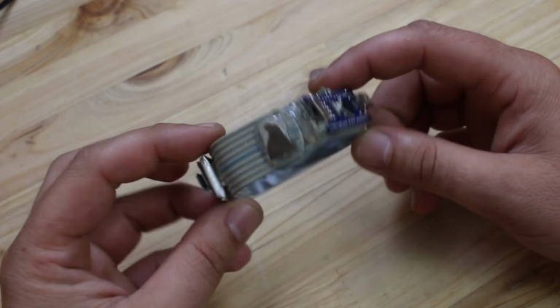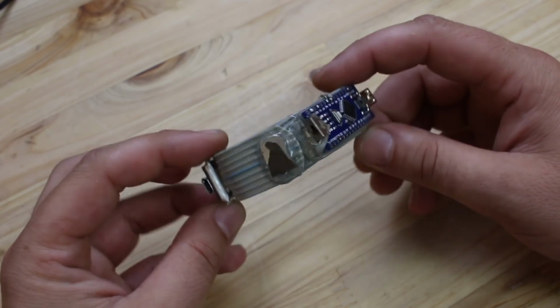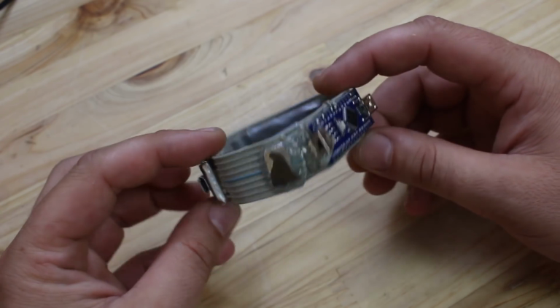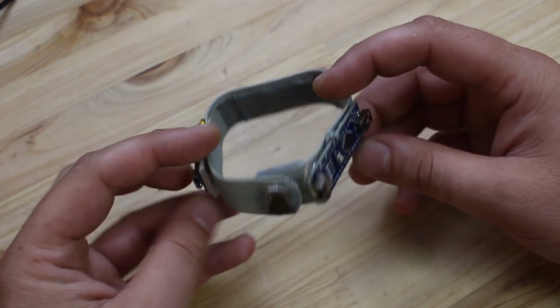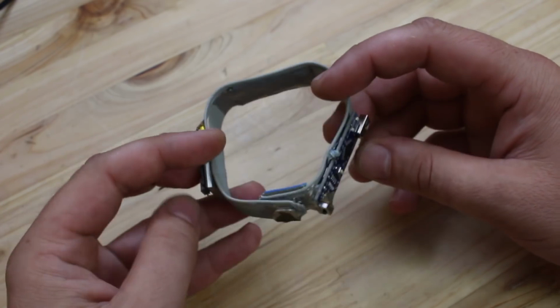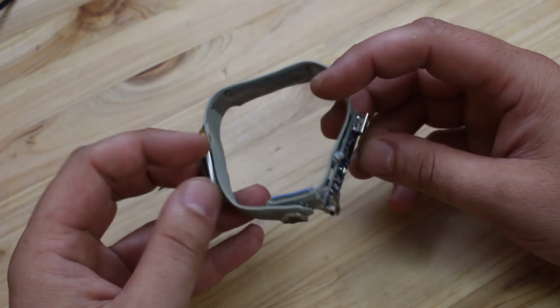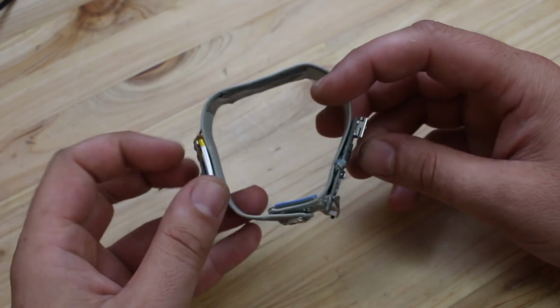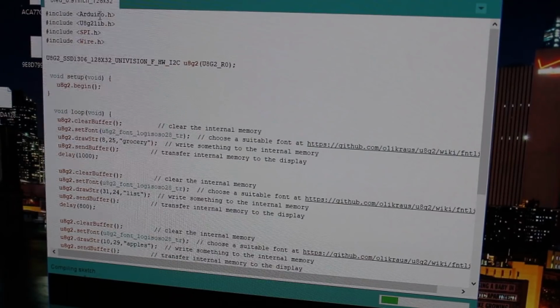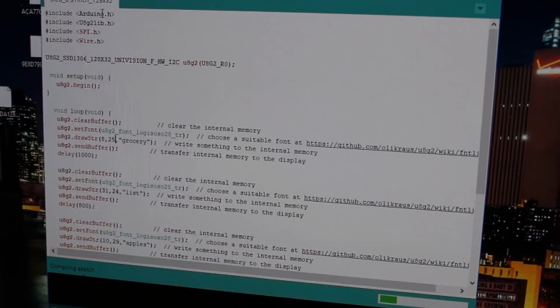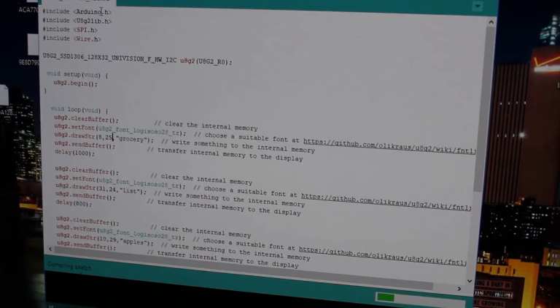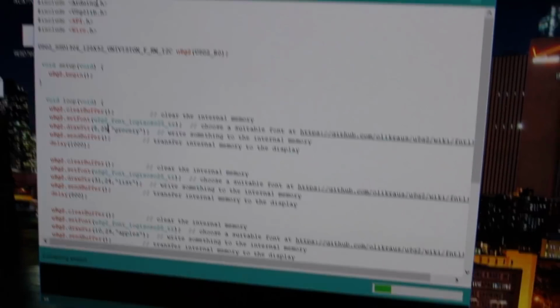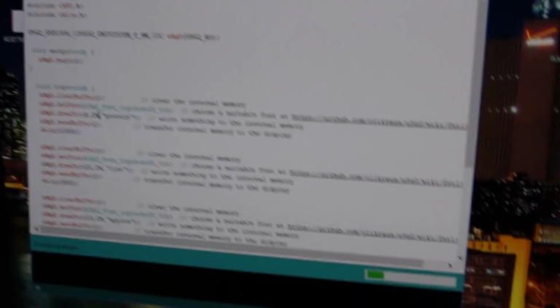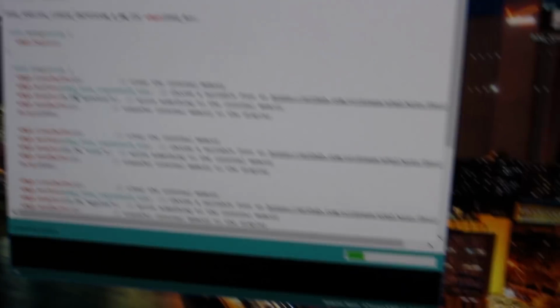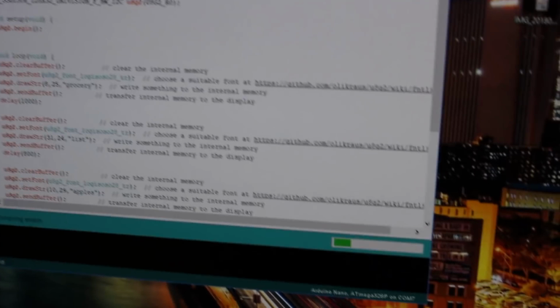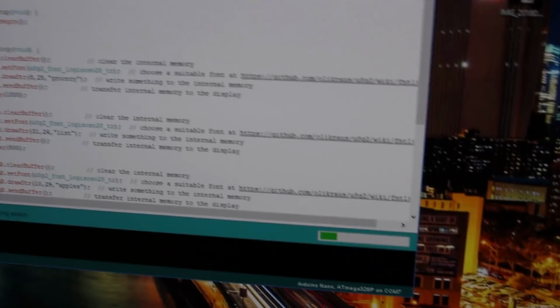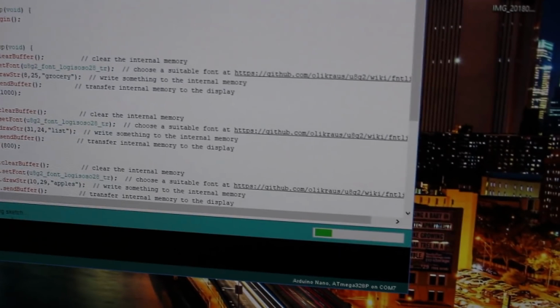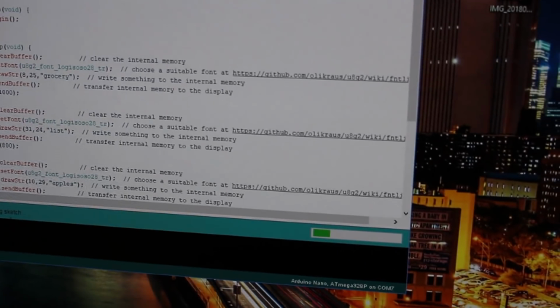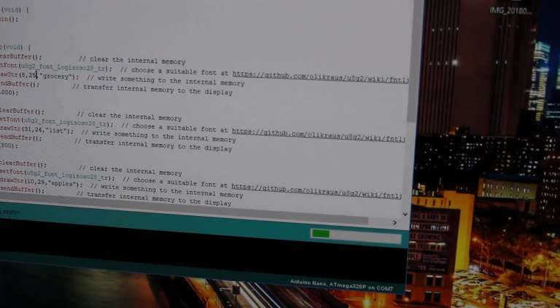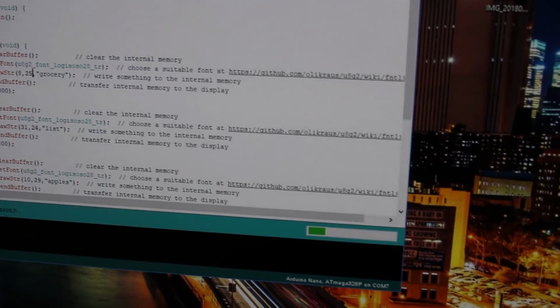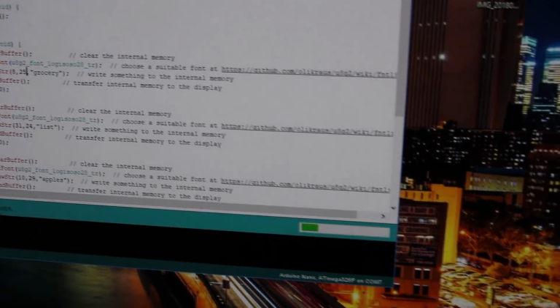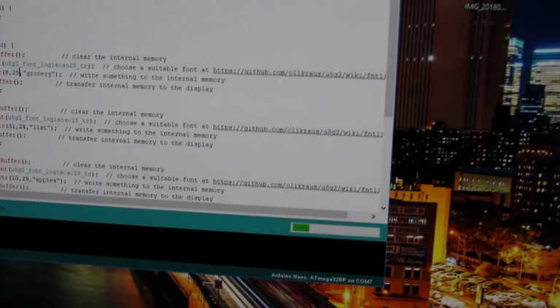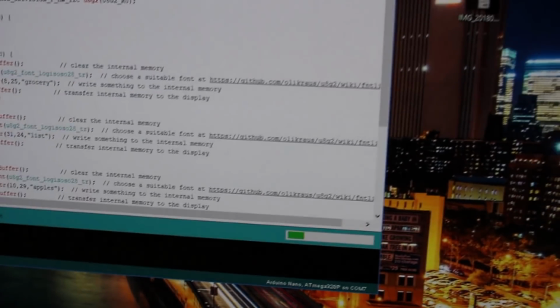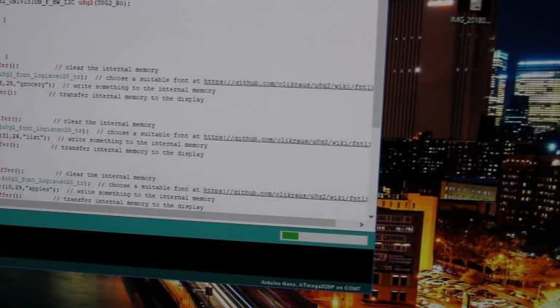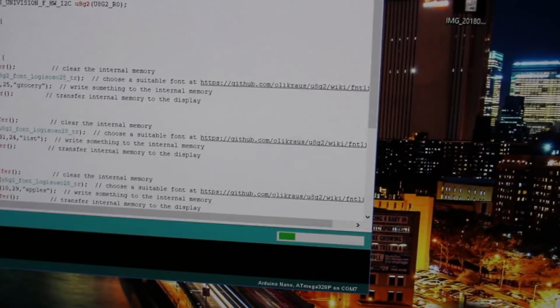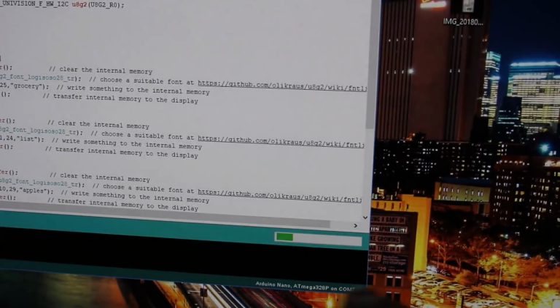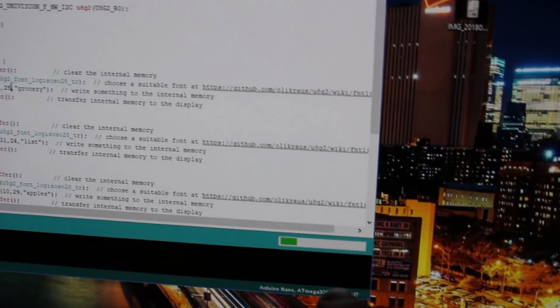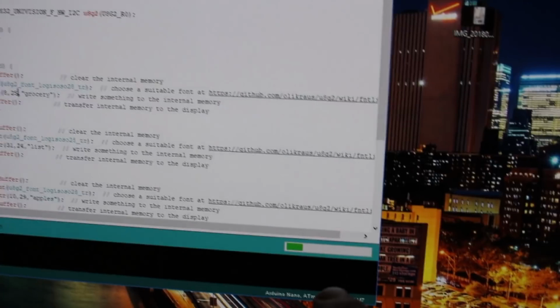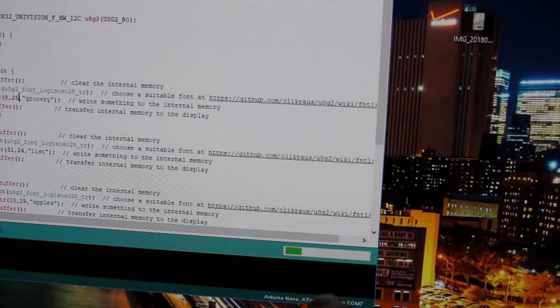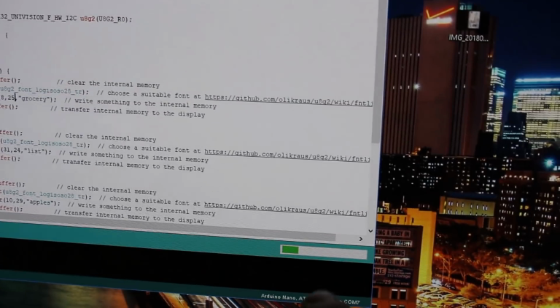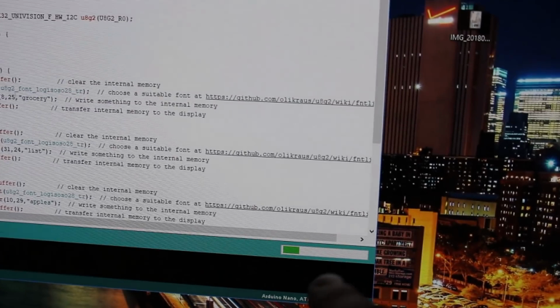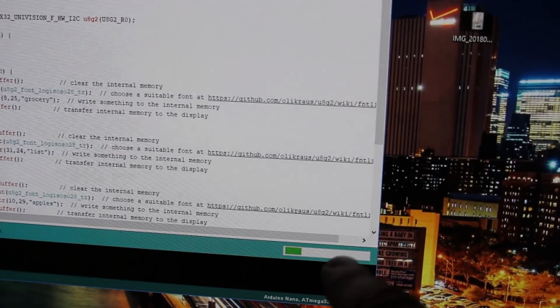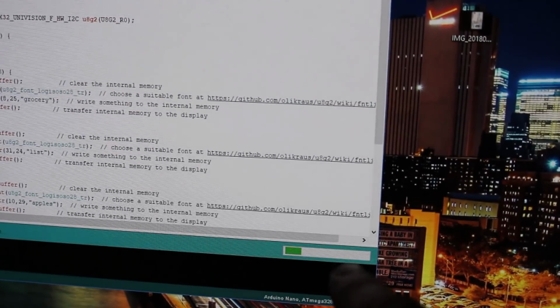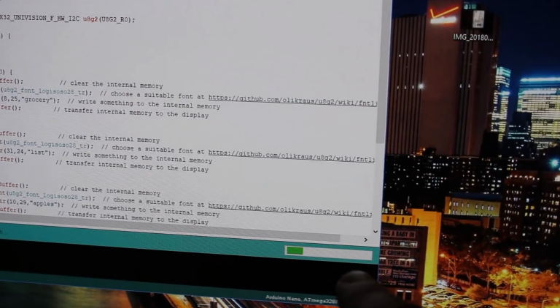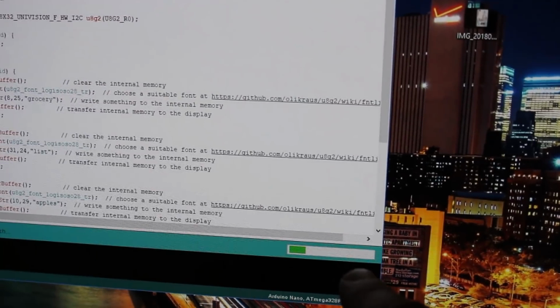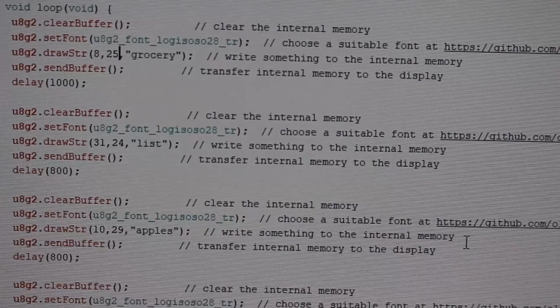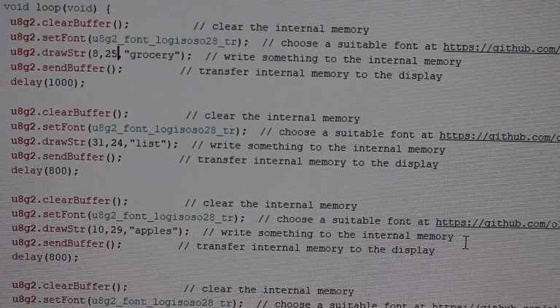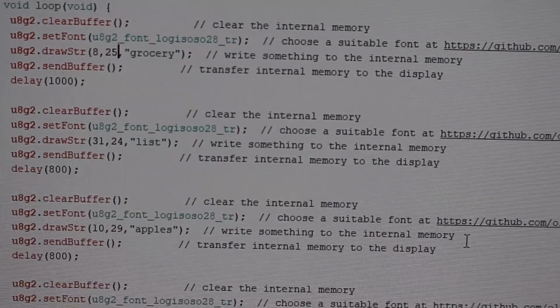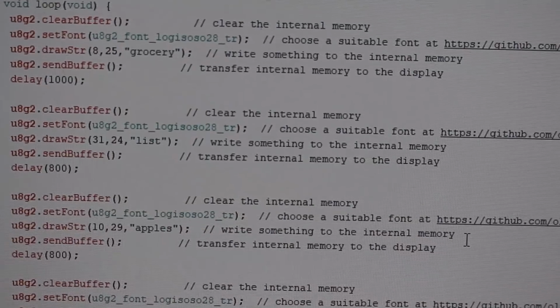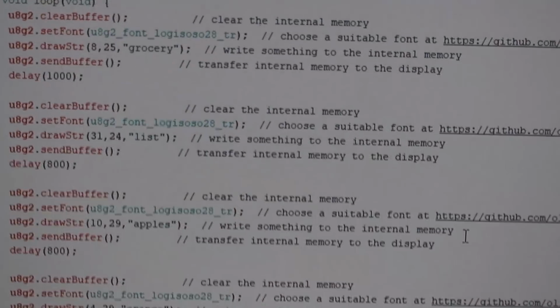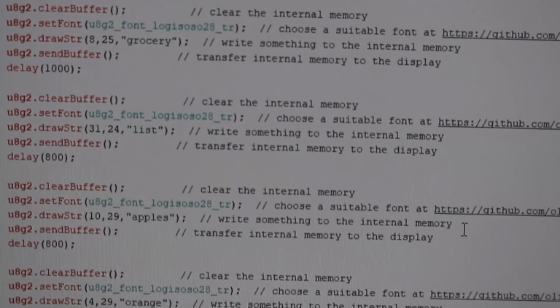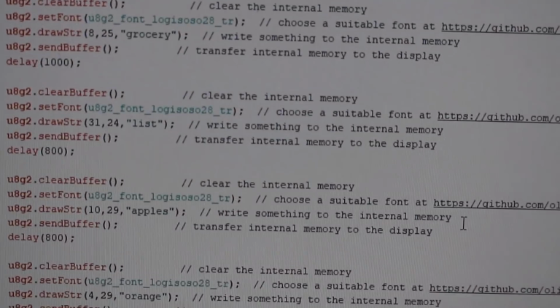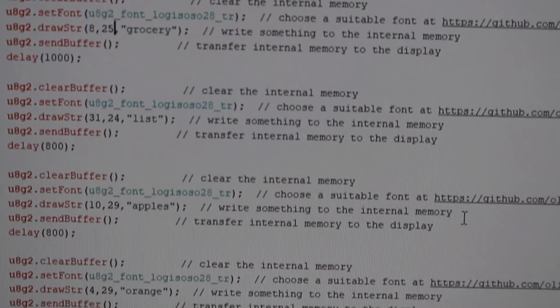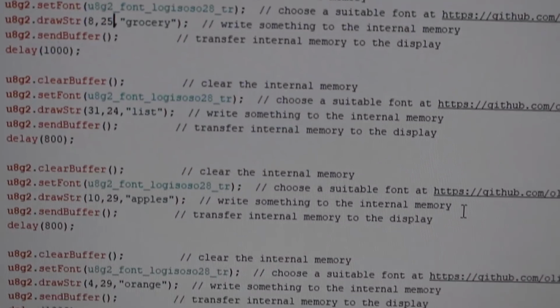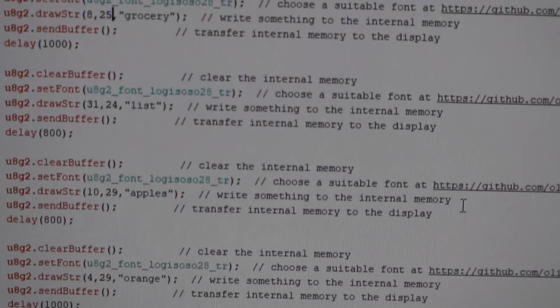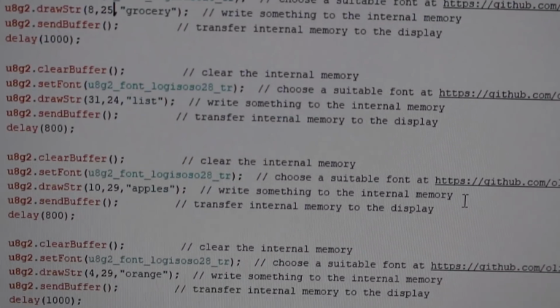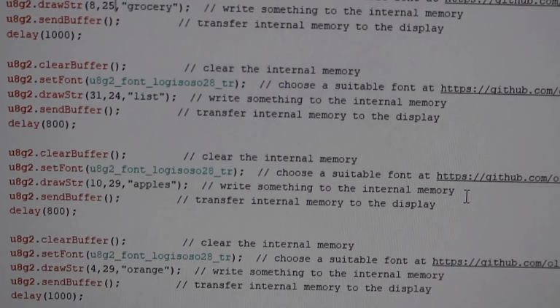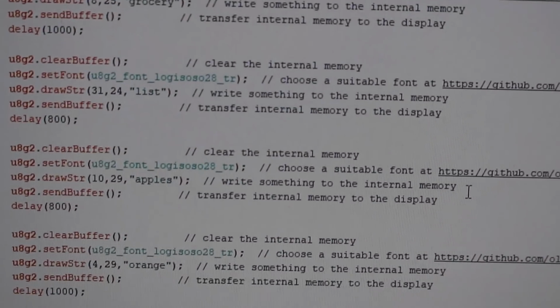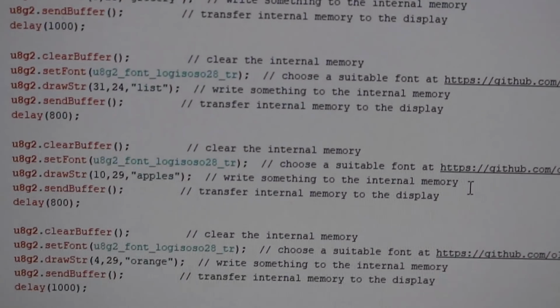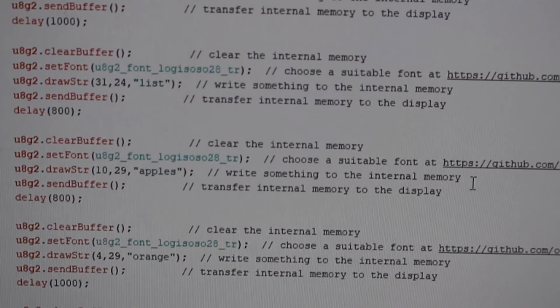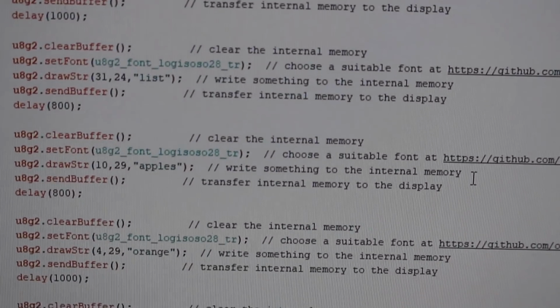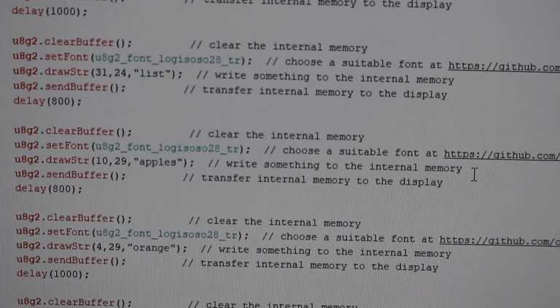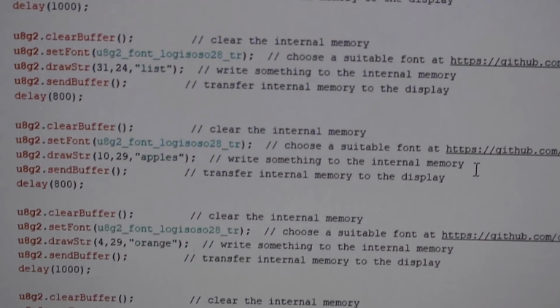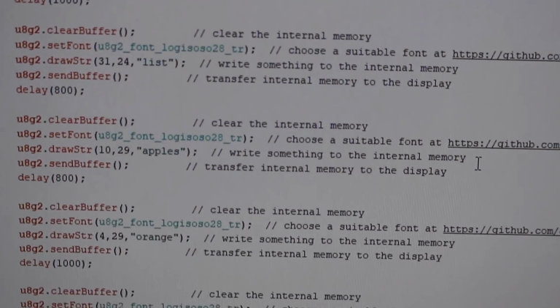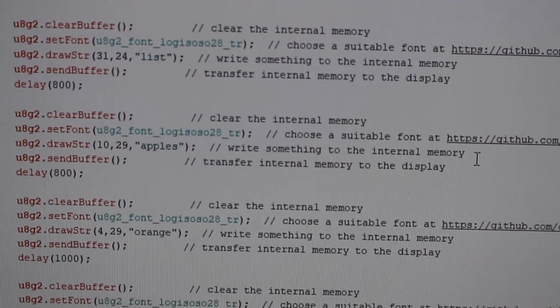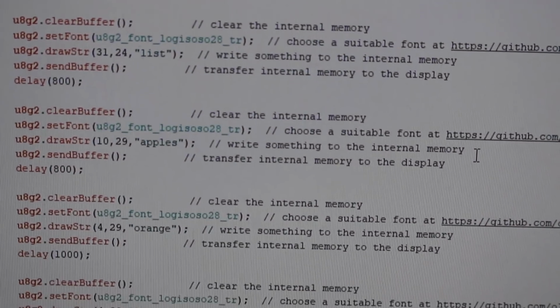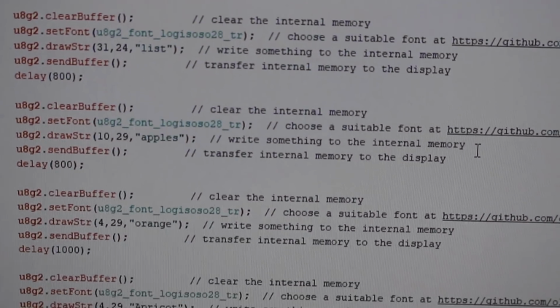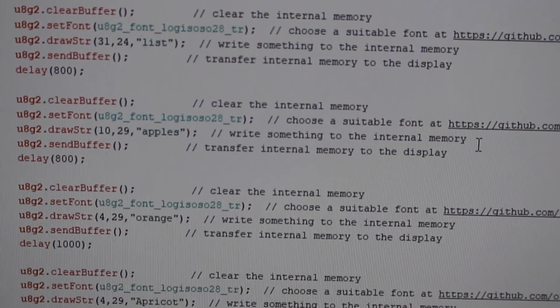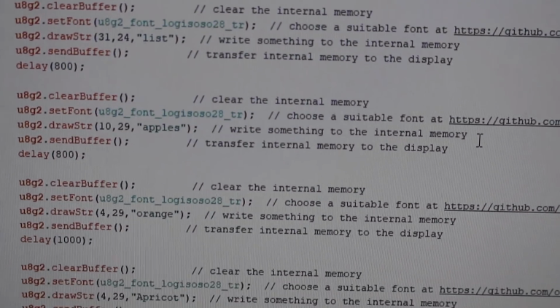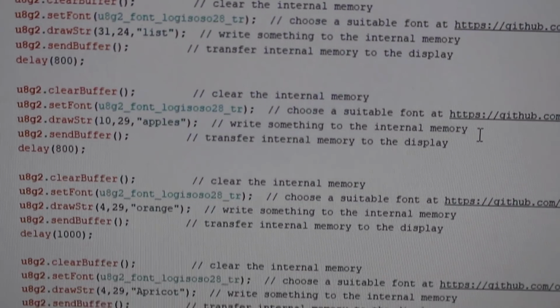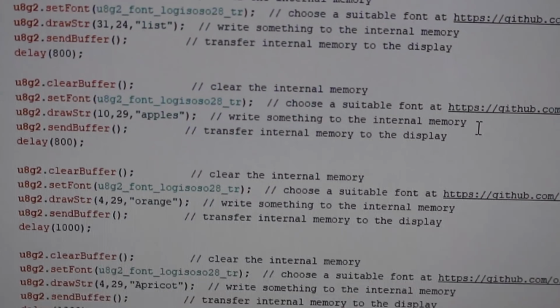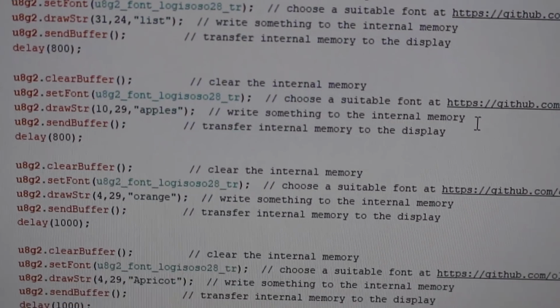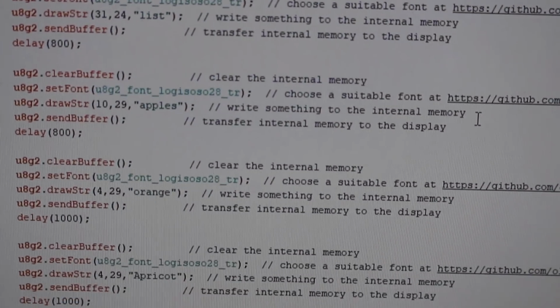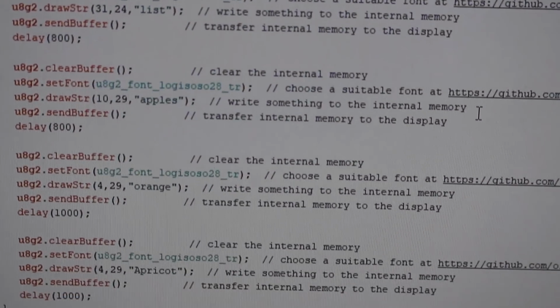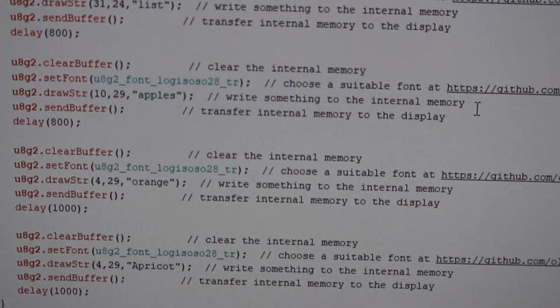Hardware is finished. Now you can upload the sketch code that you can download from the link below, and yes, you can change the text to whatever you desire.